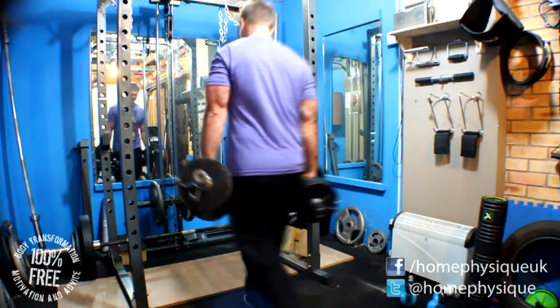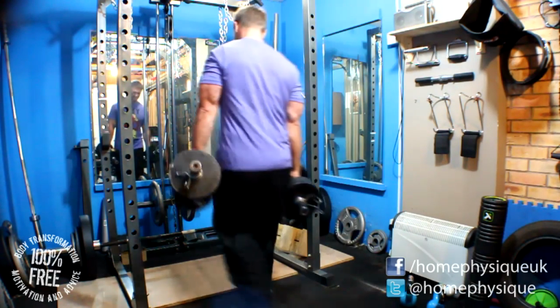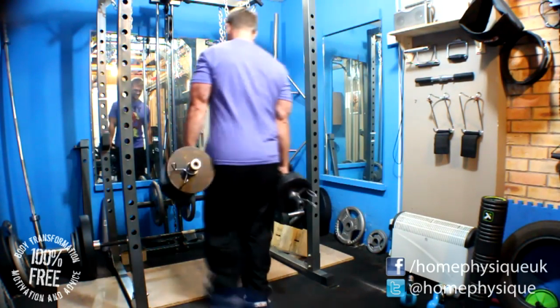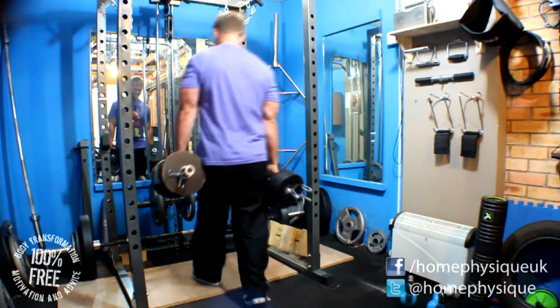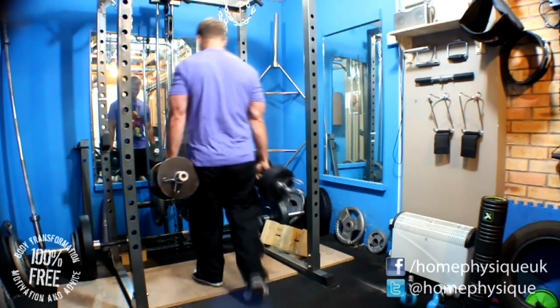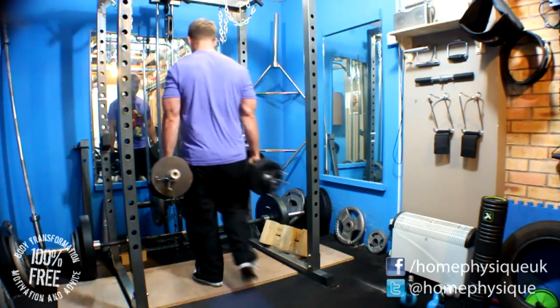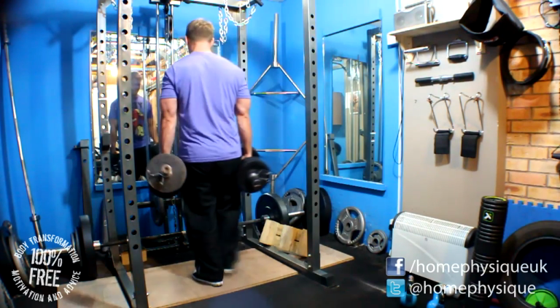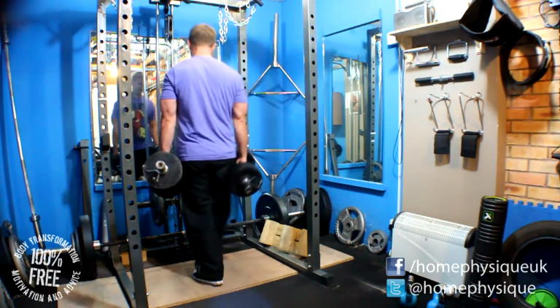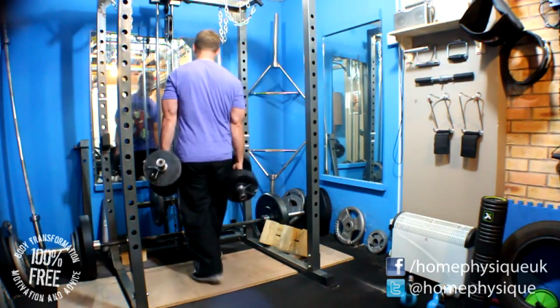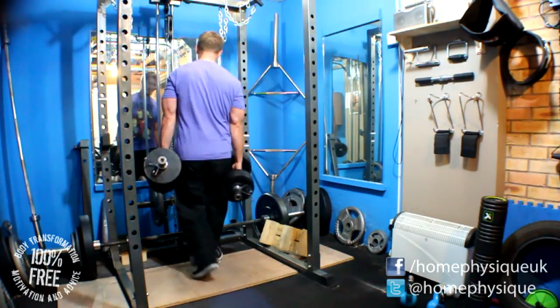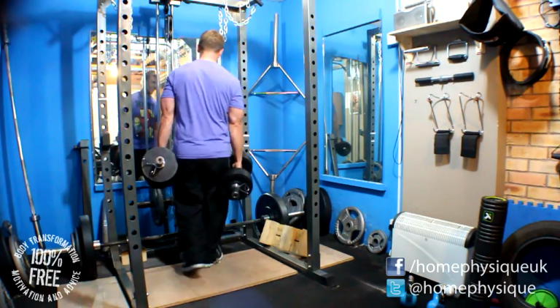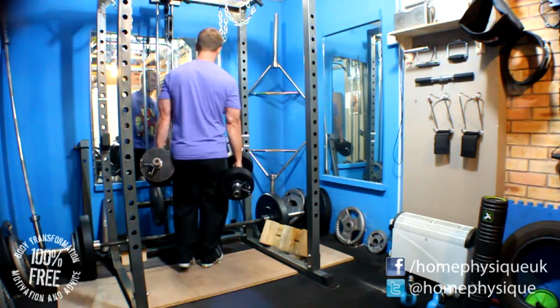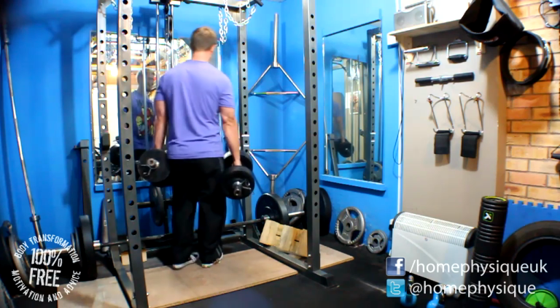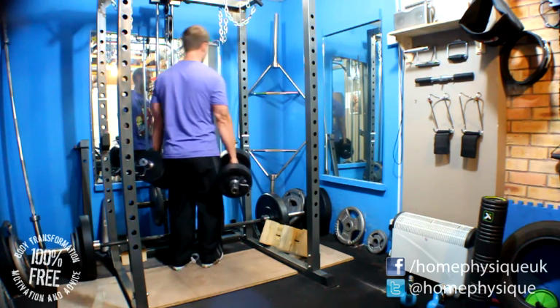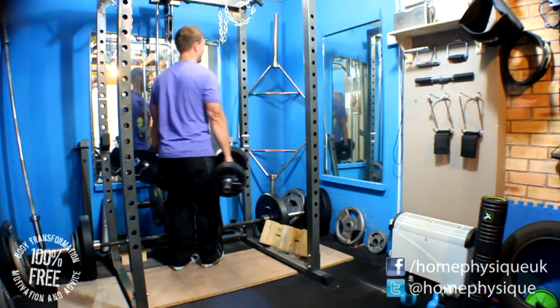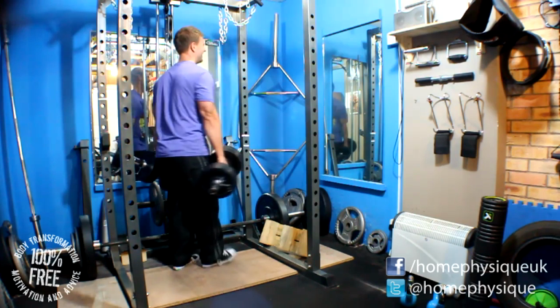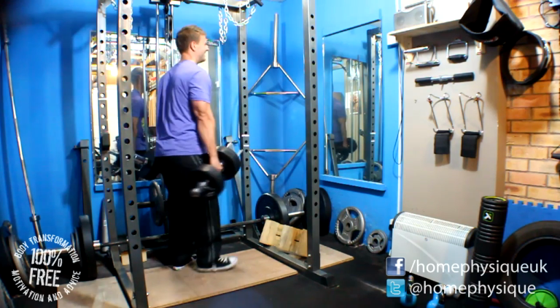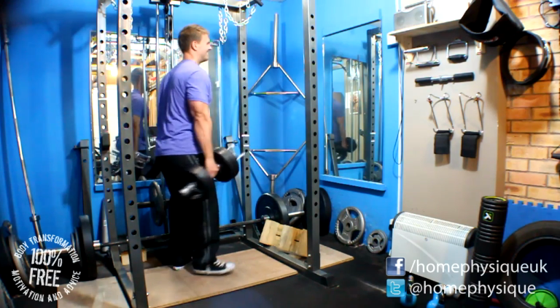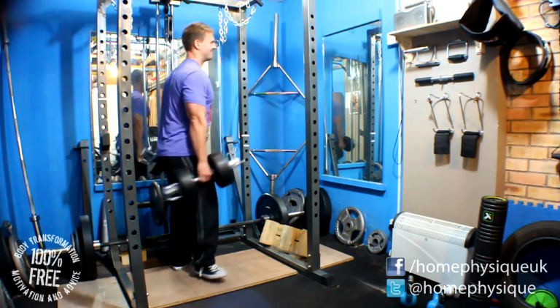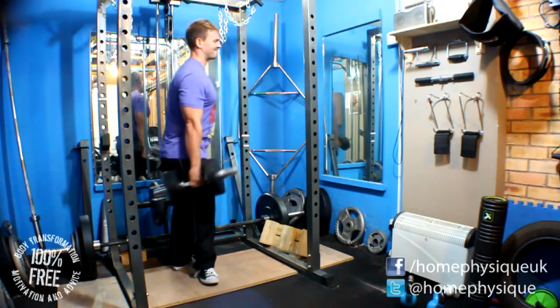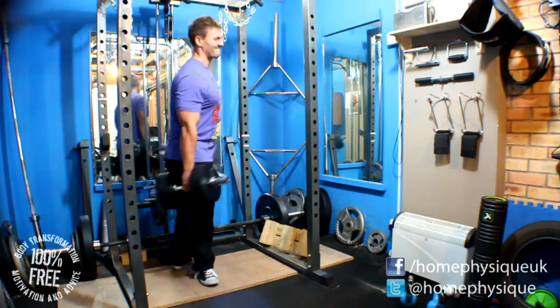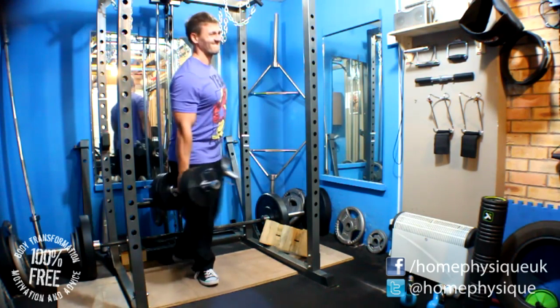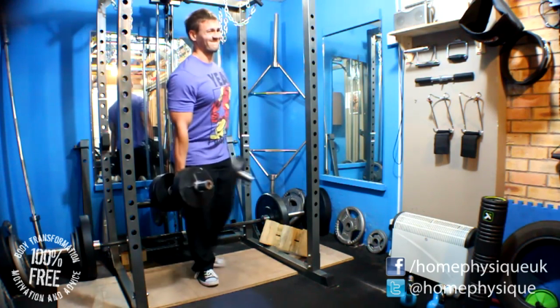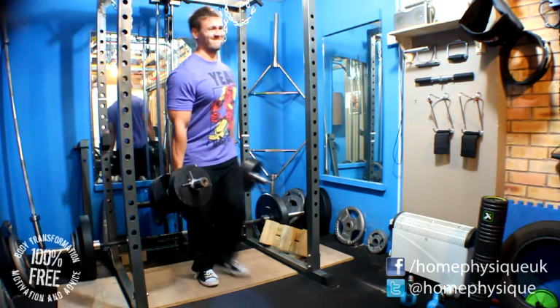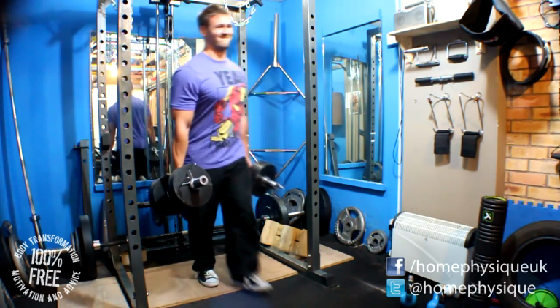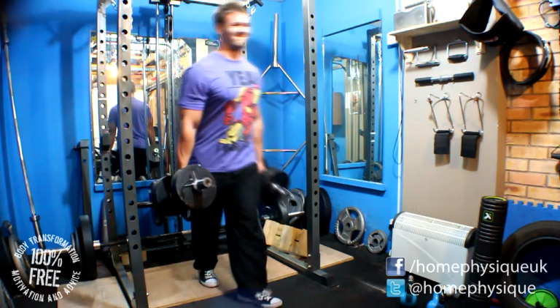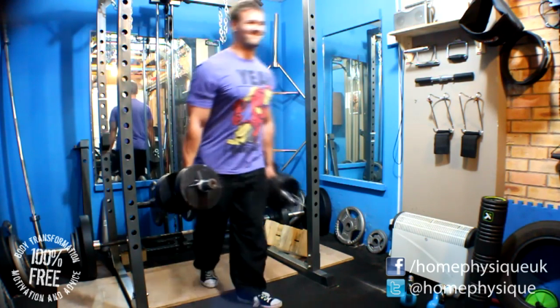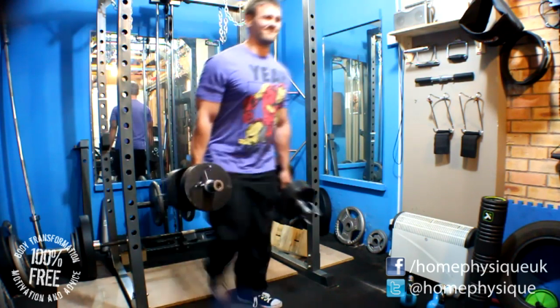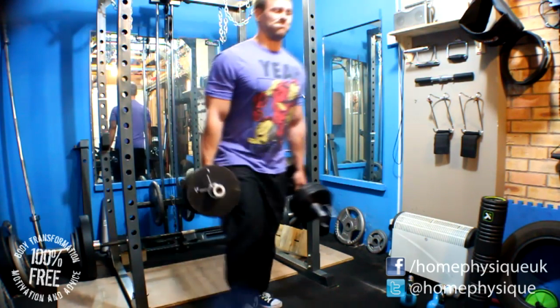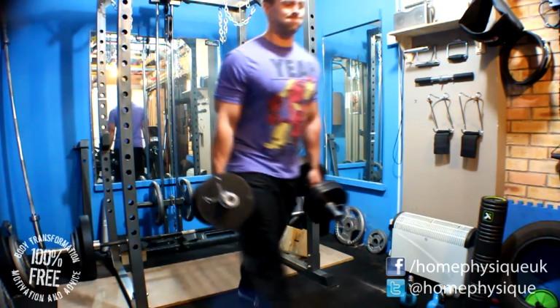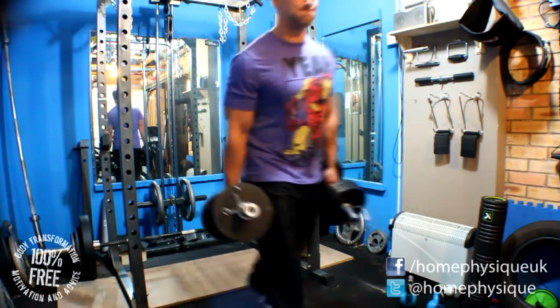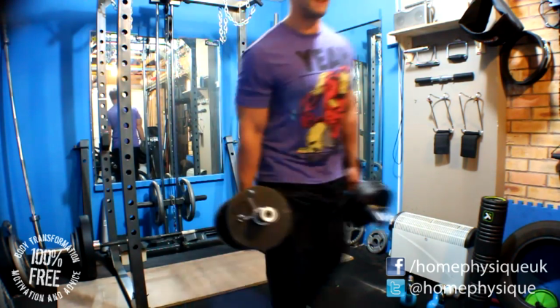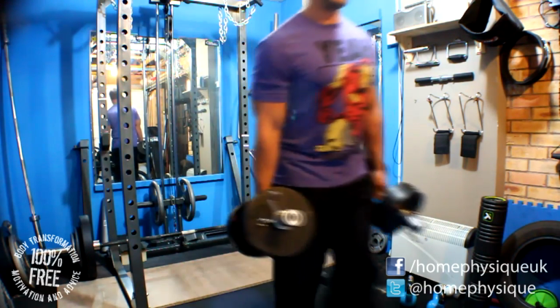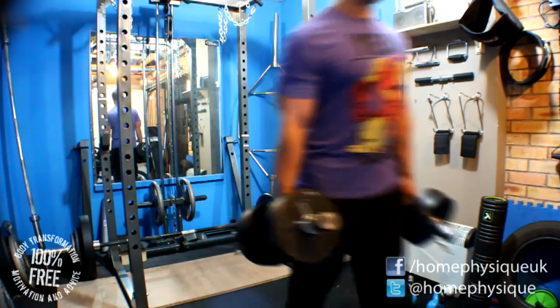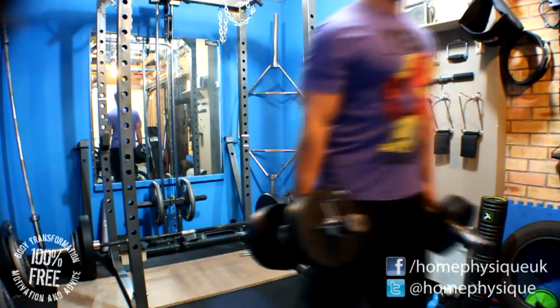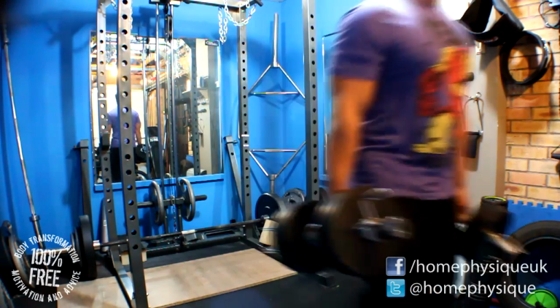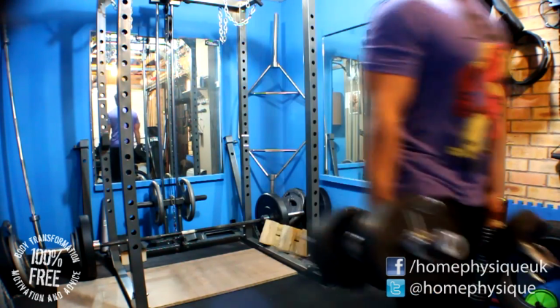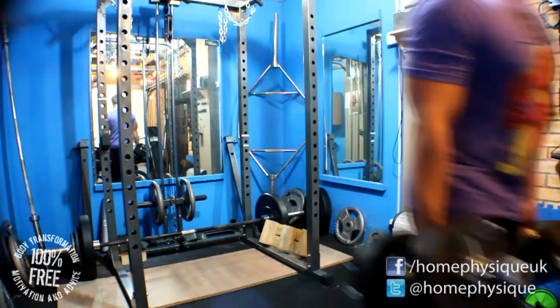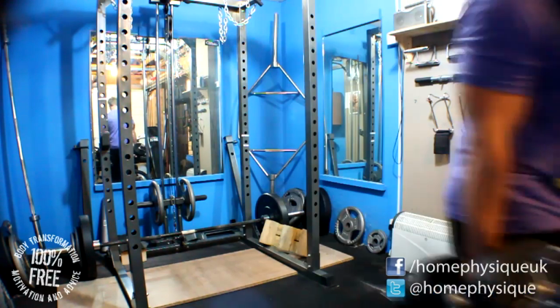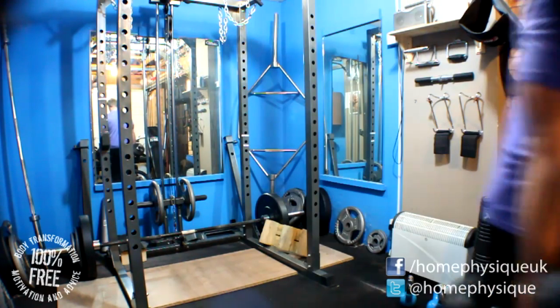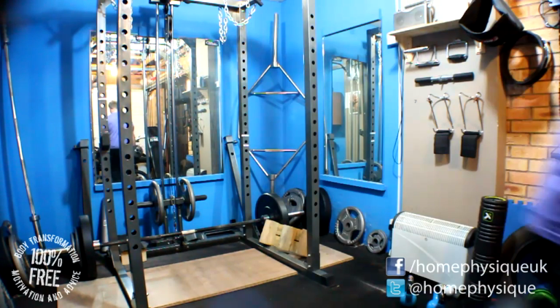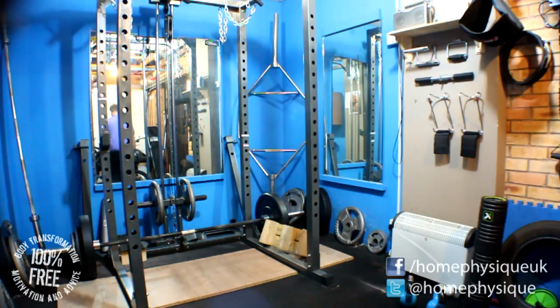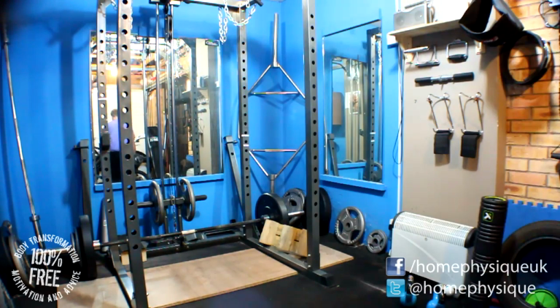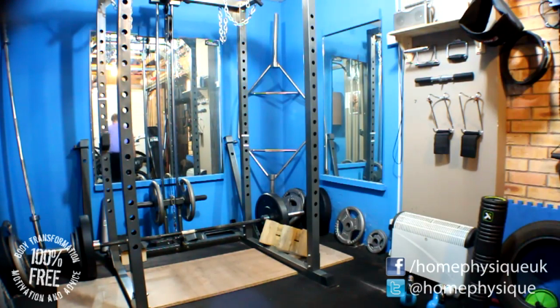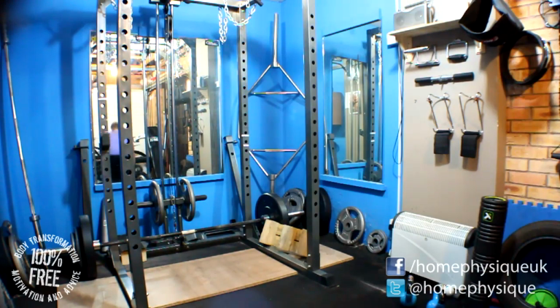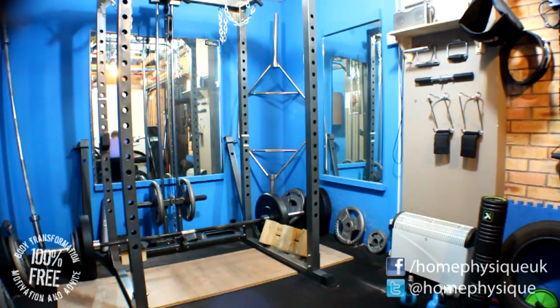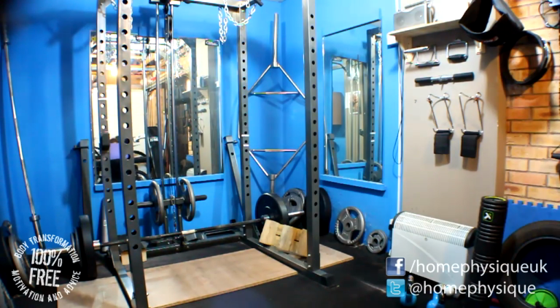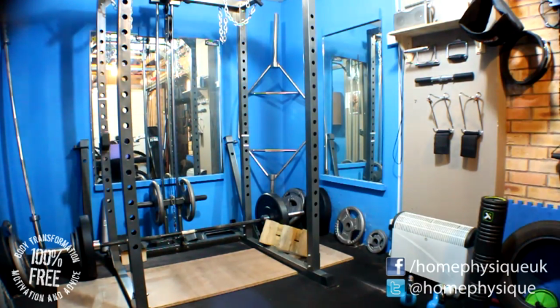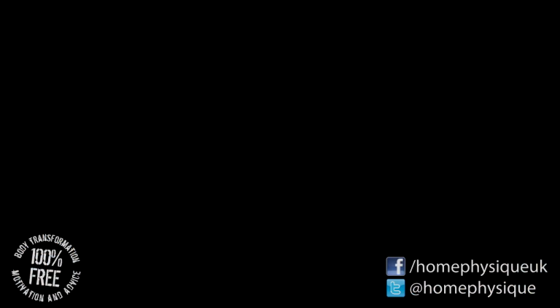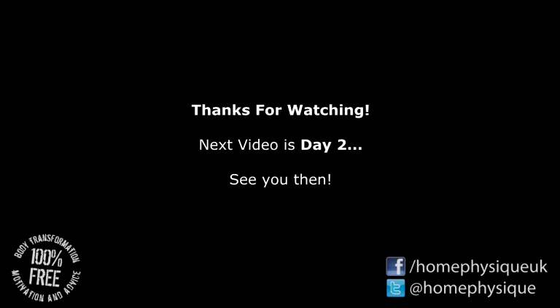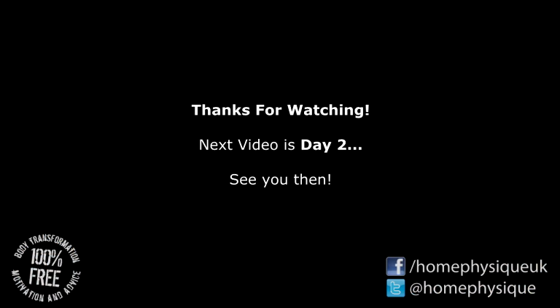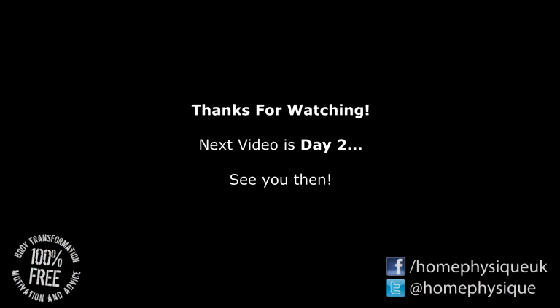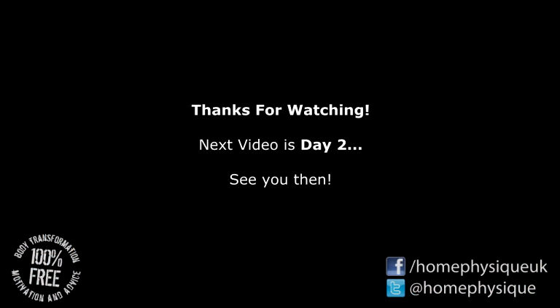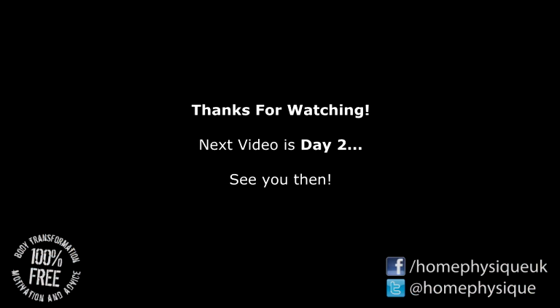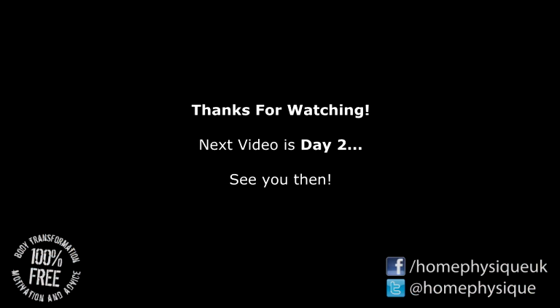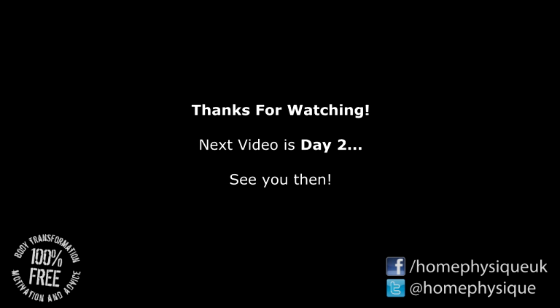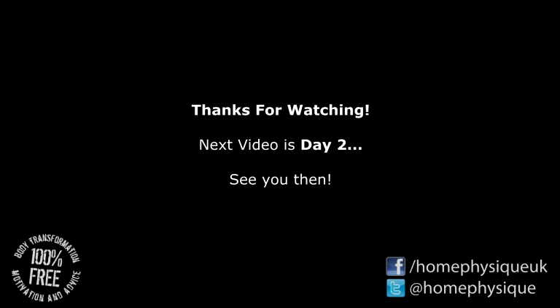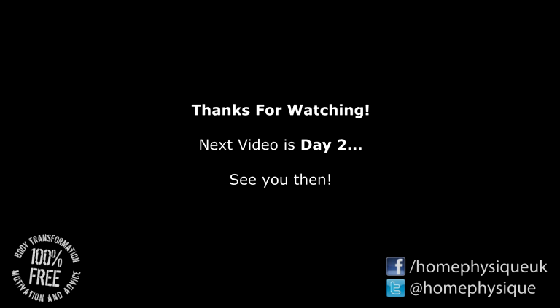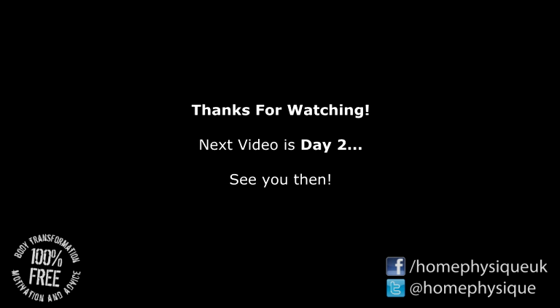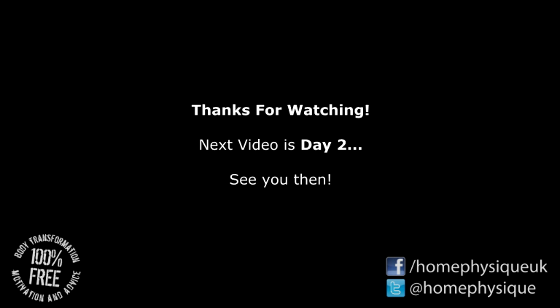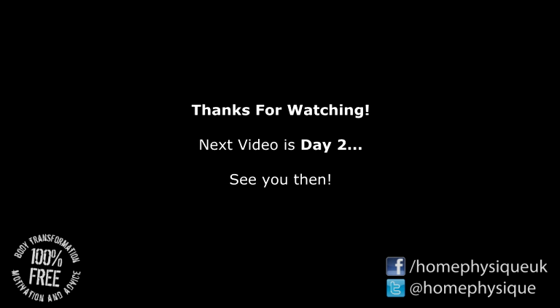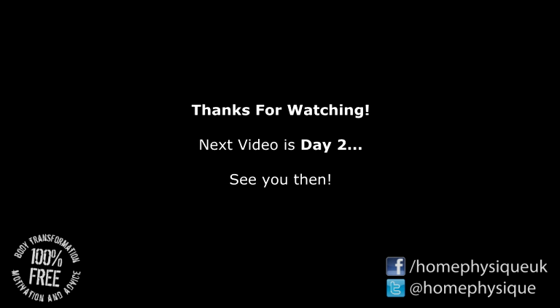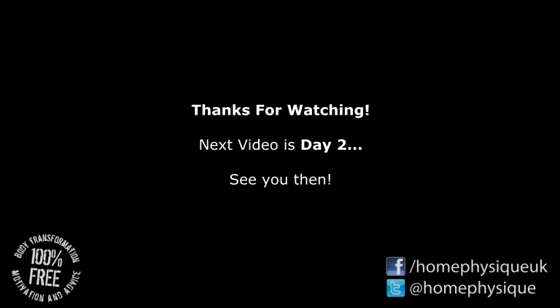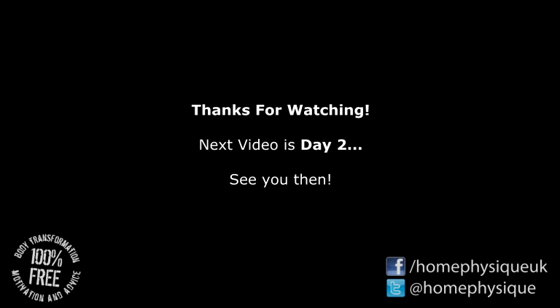Anyway, there you go. Thanks for watching — please like, share with your friends, subscribe if you haven't already, and I will see you in my next video which will be day 2 of my routine. Cheers now.